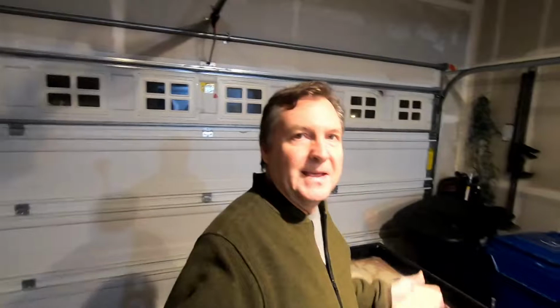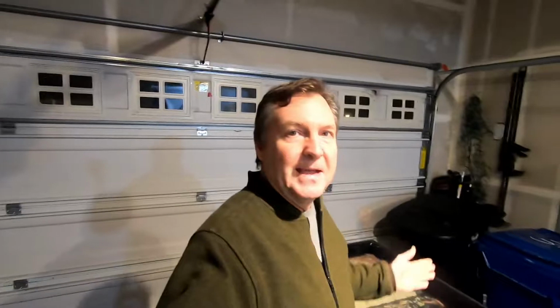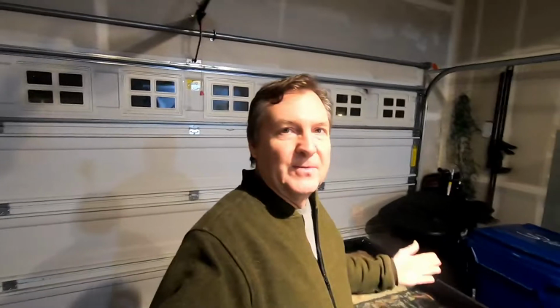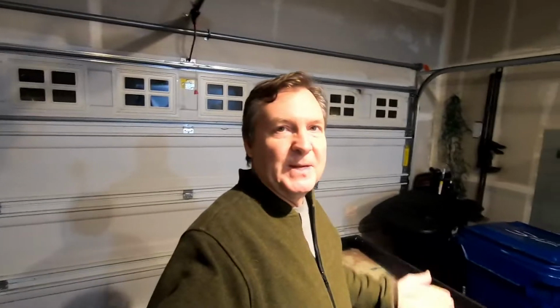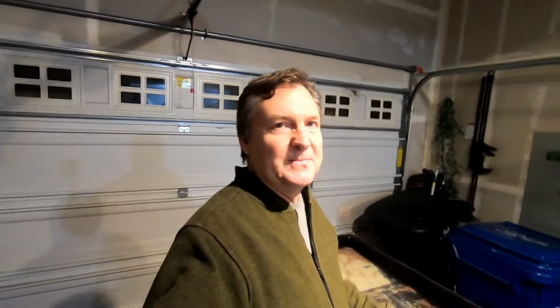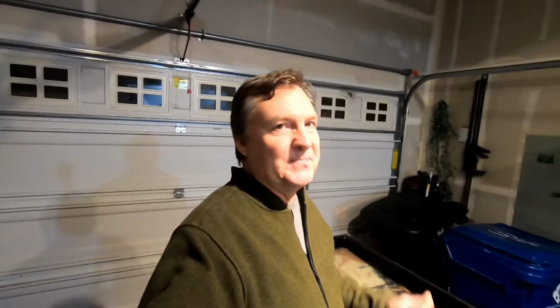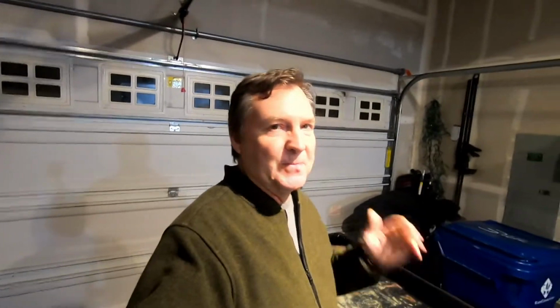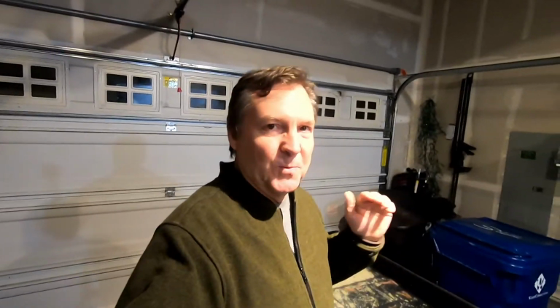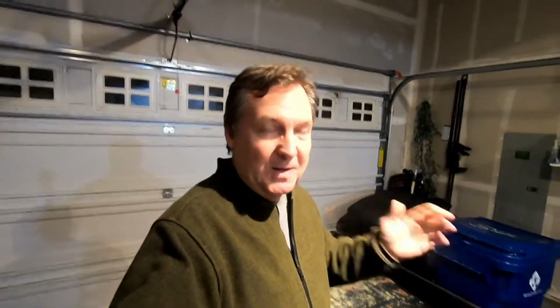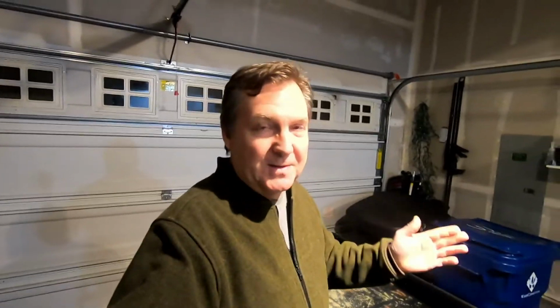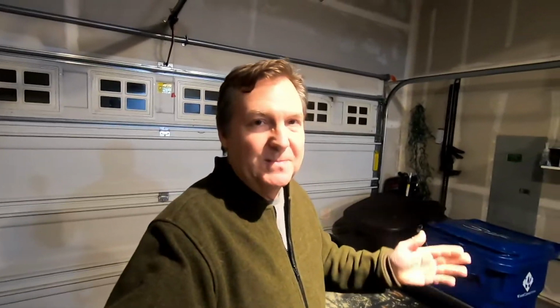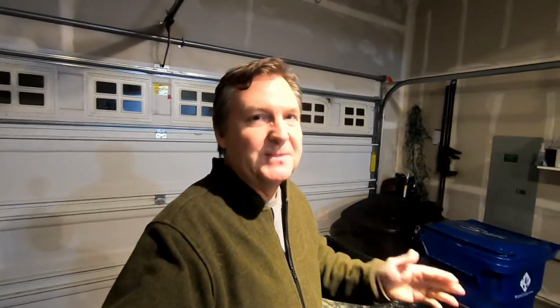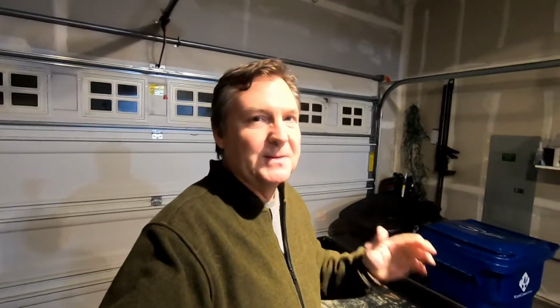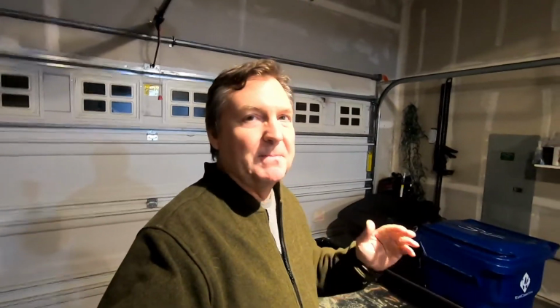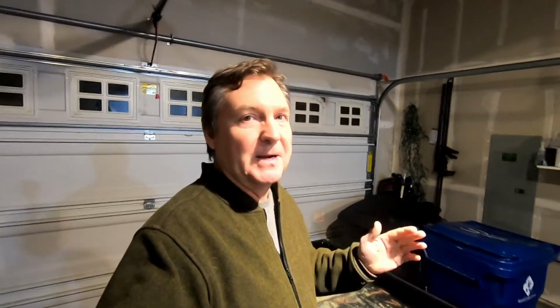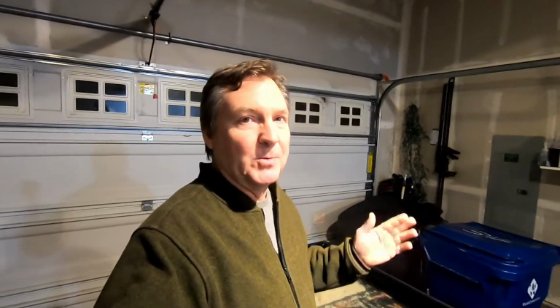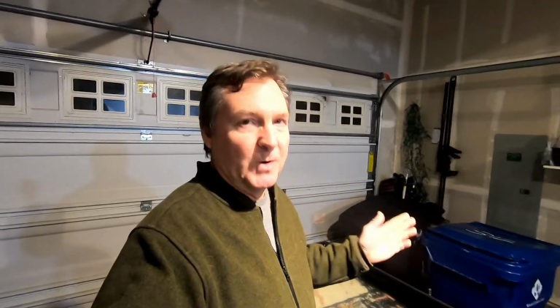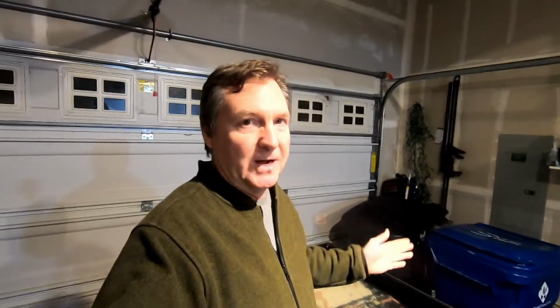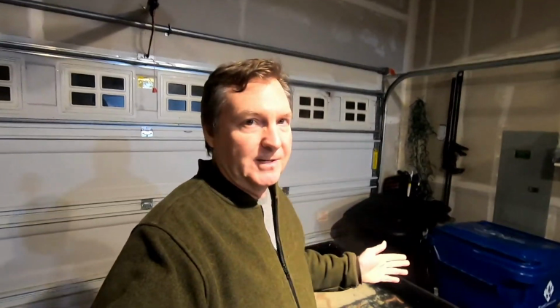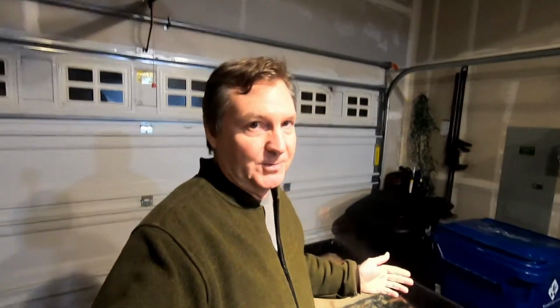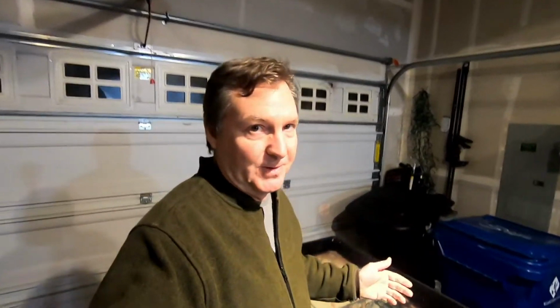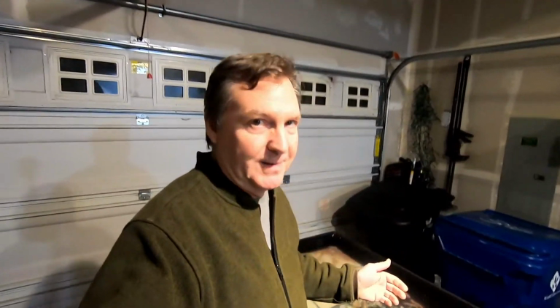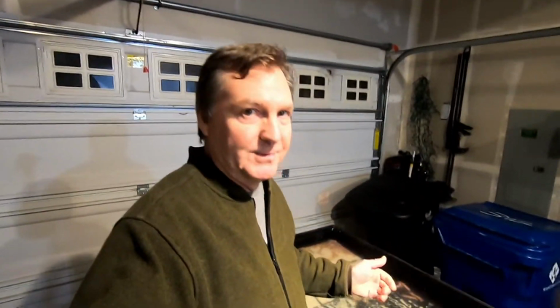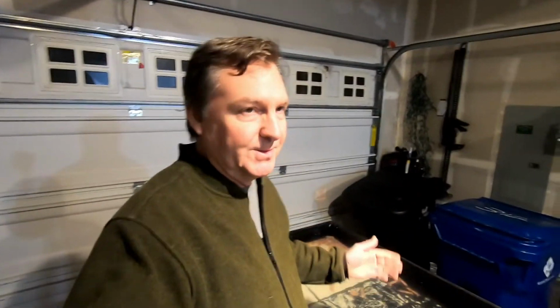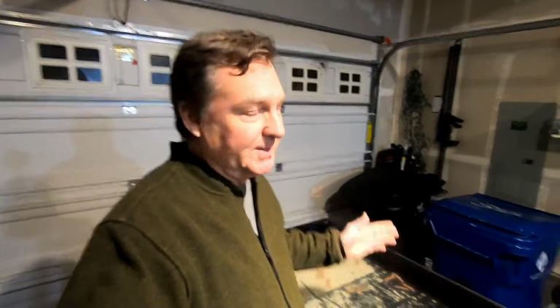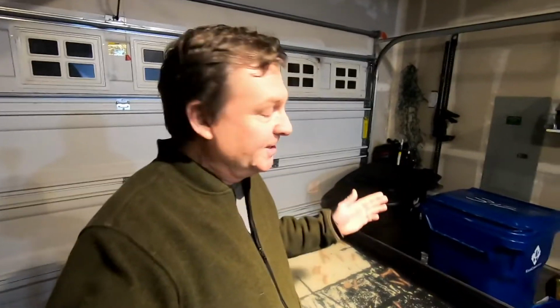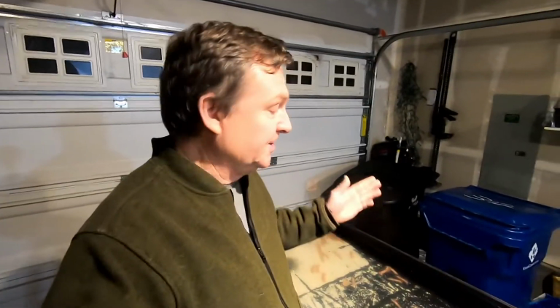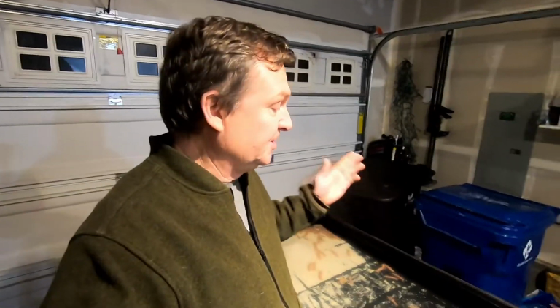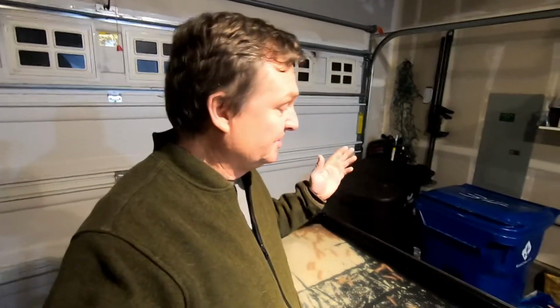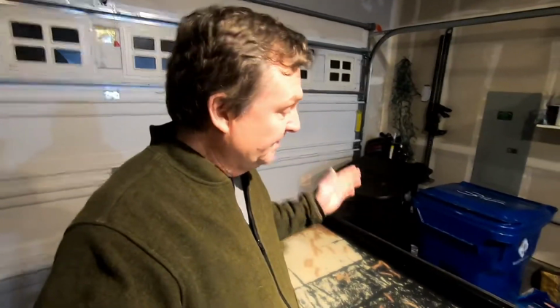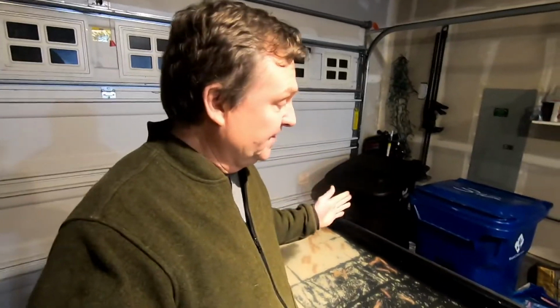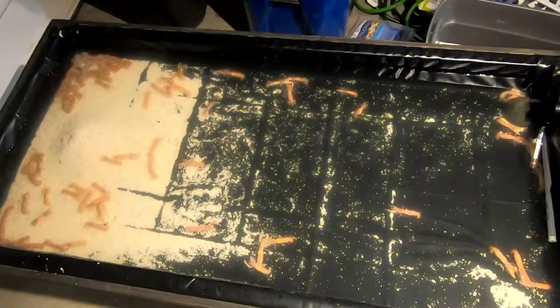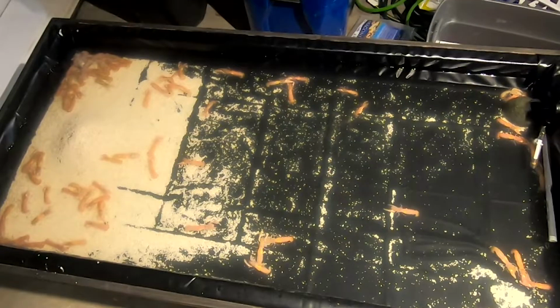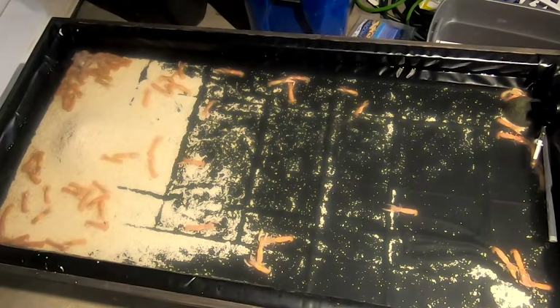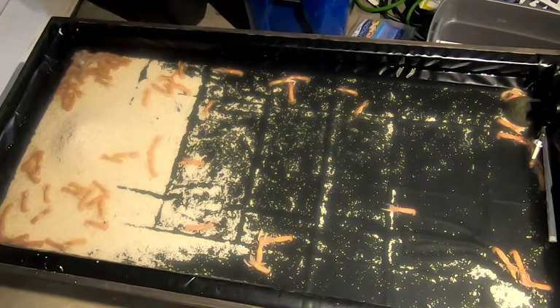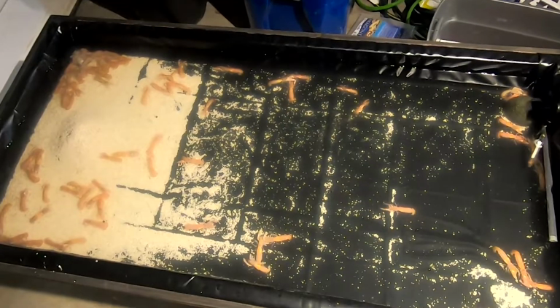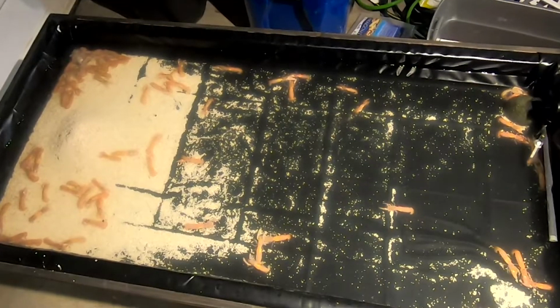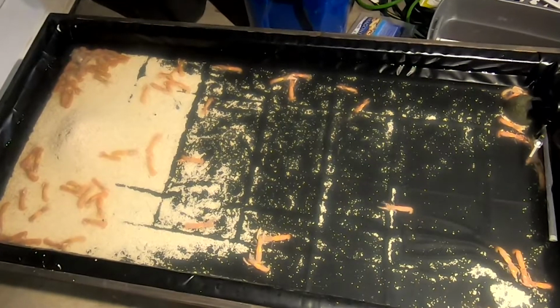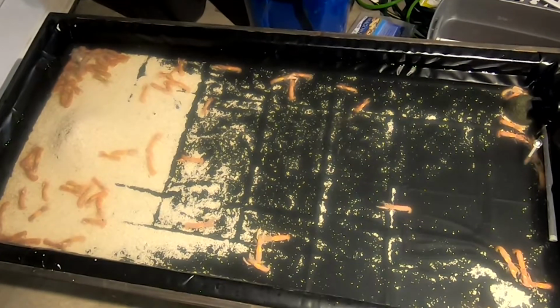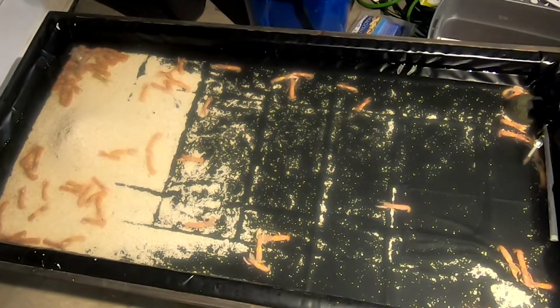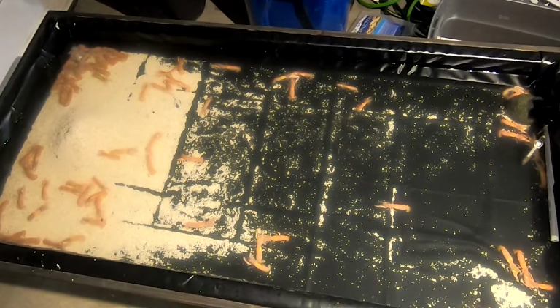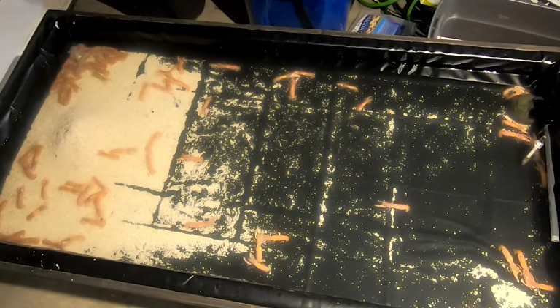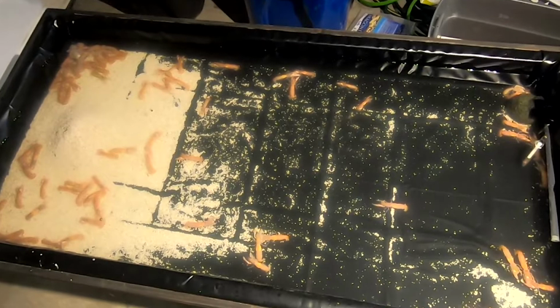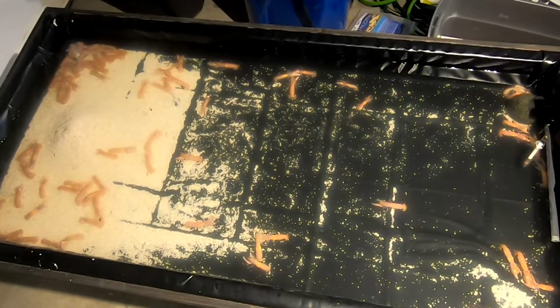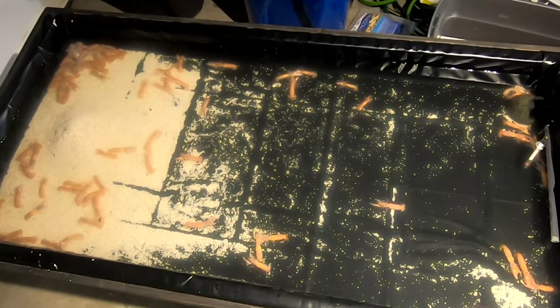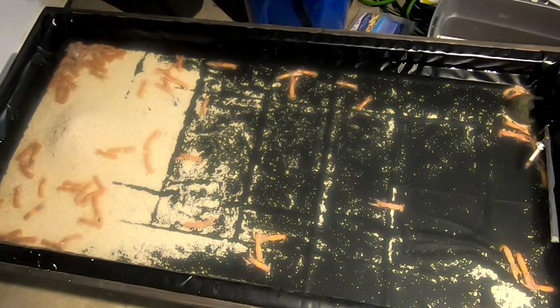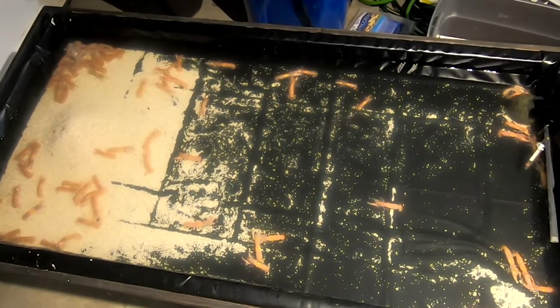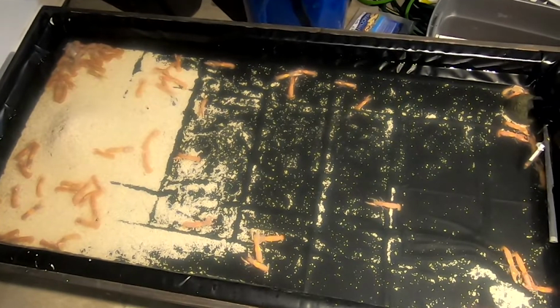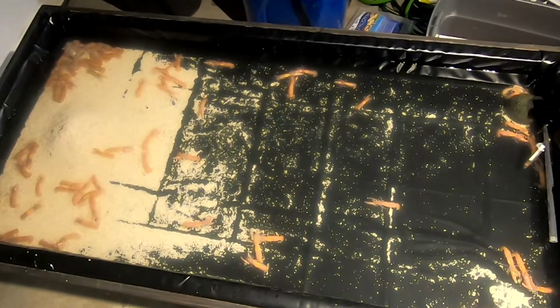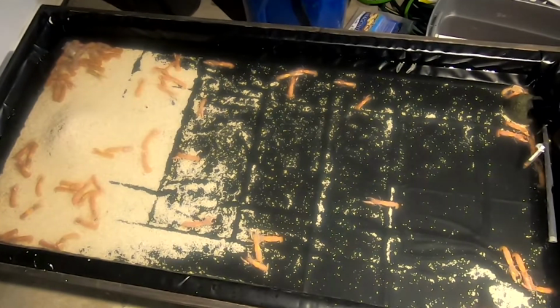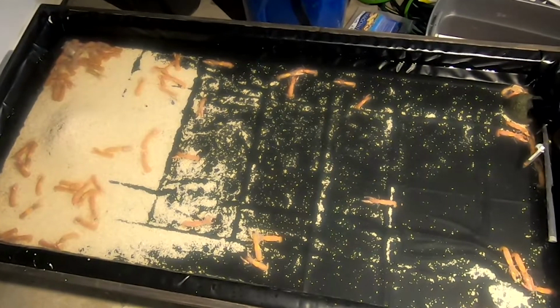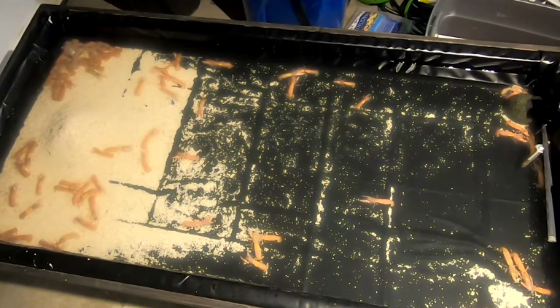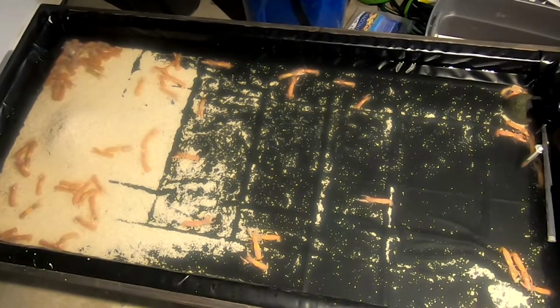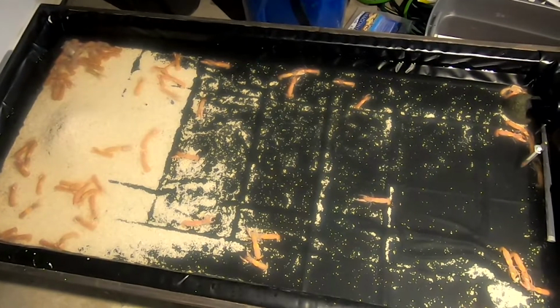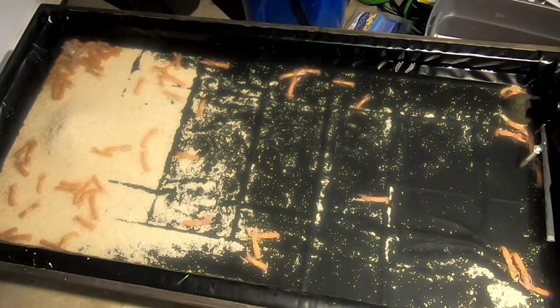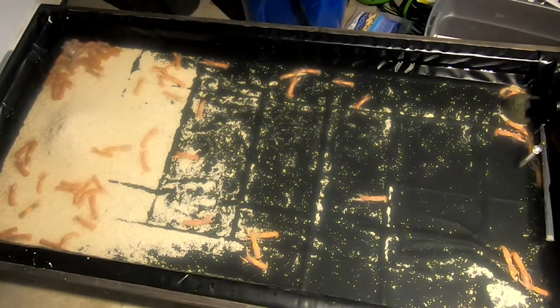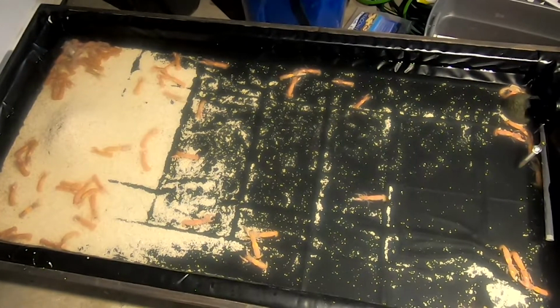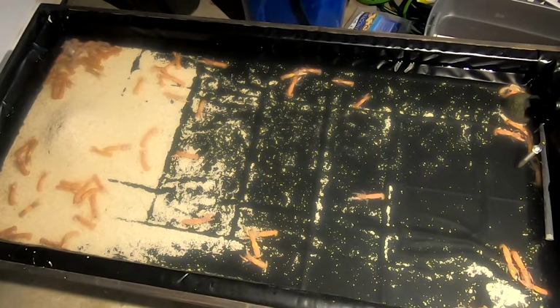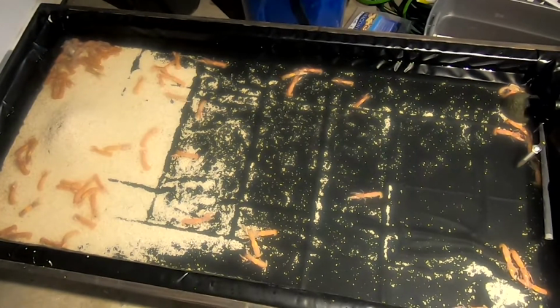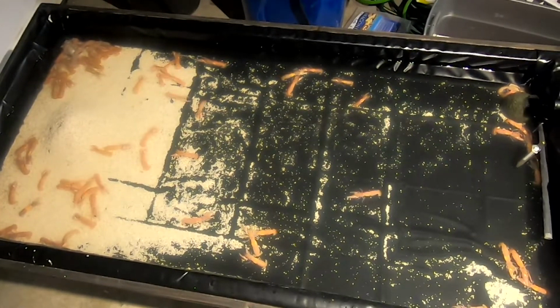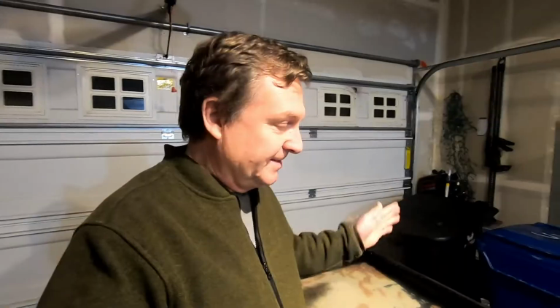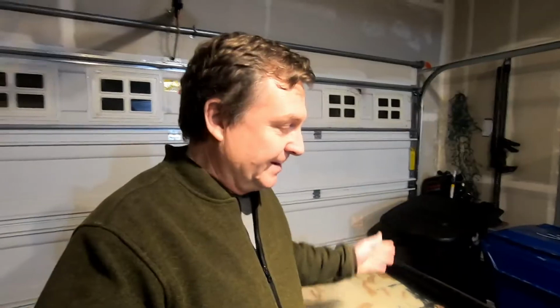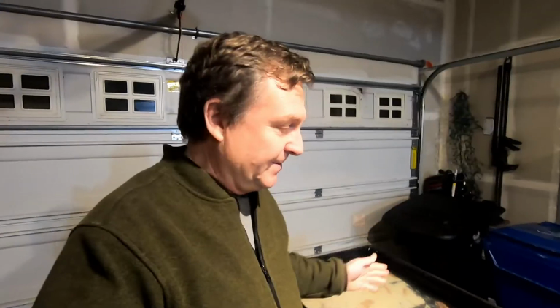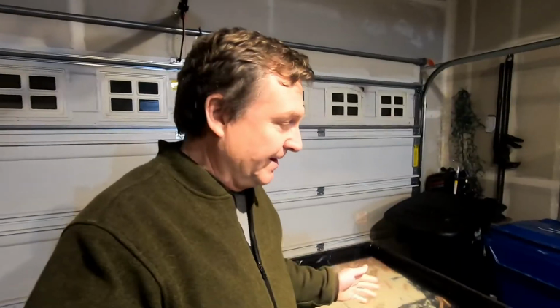Hey everybody, welcome to my garage where I'm doing a little experiment with sand shrimp — or ghost shrimp if you're down in California. It's the same thing.